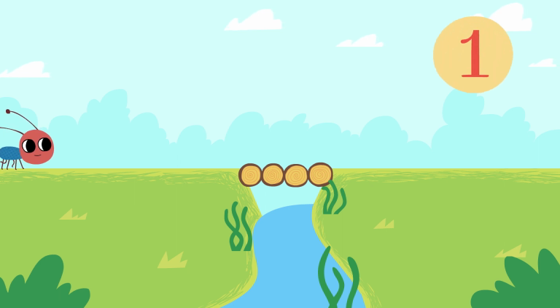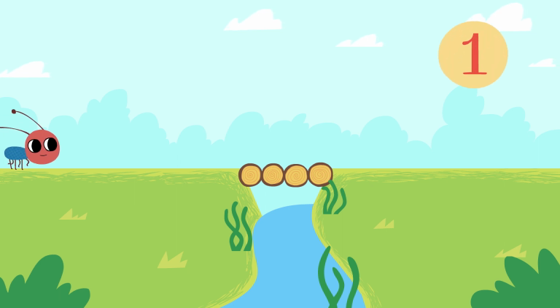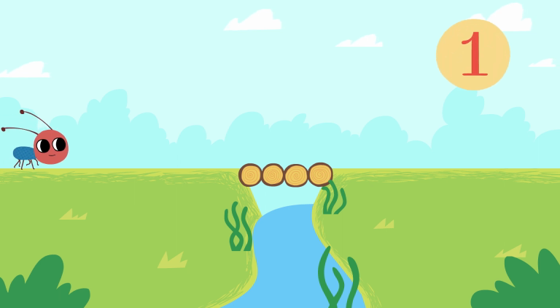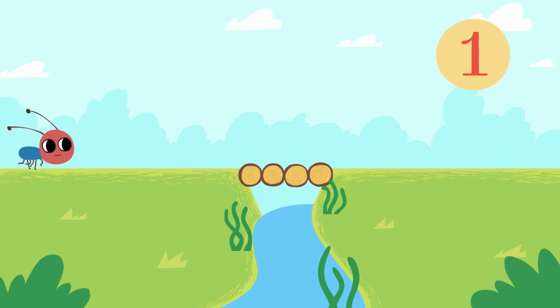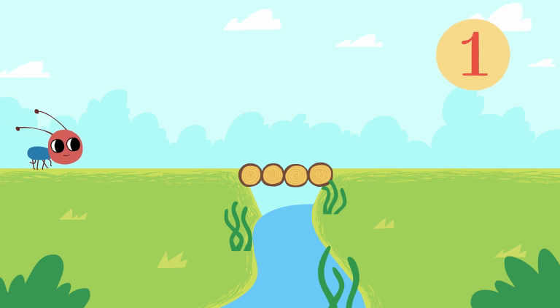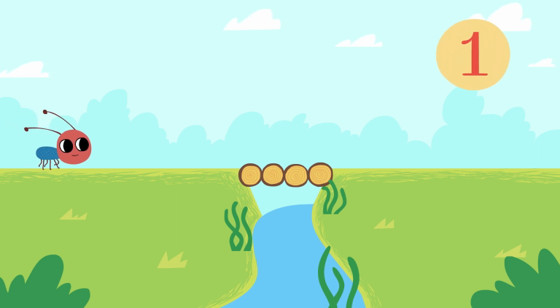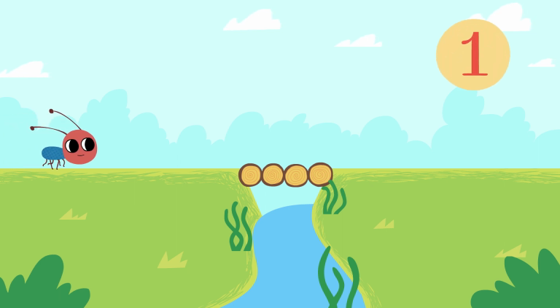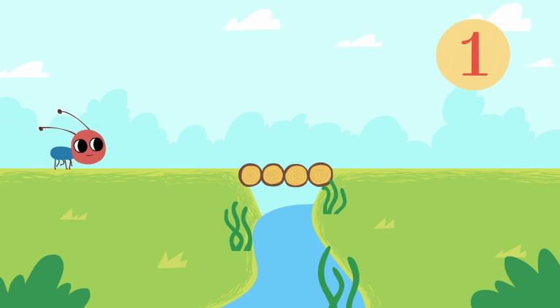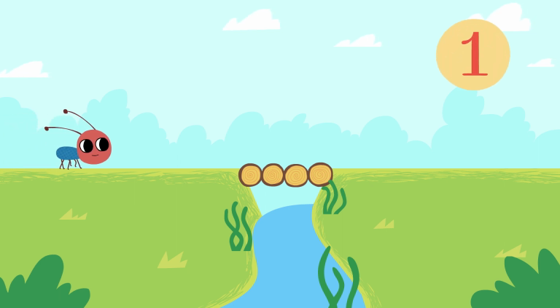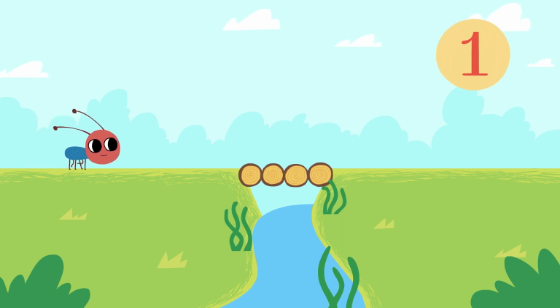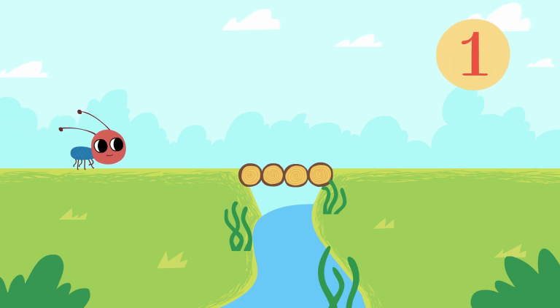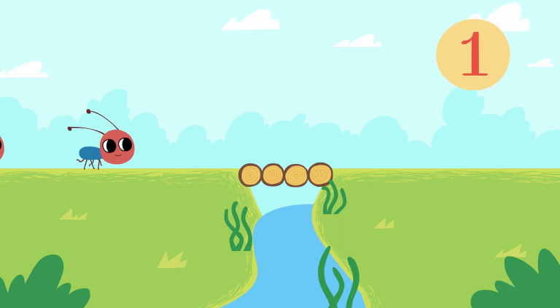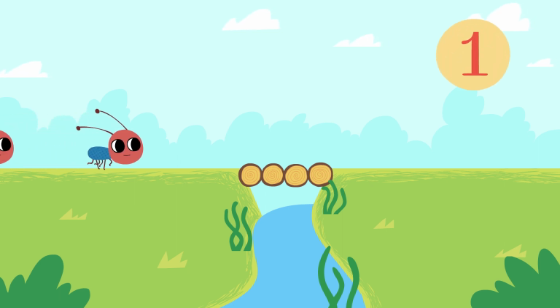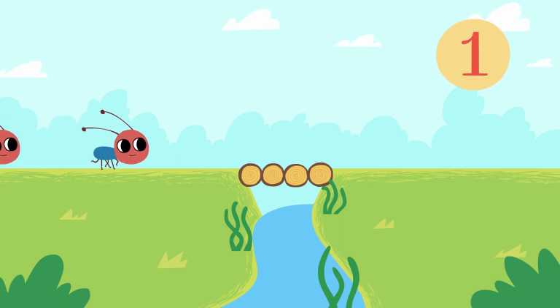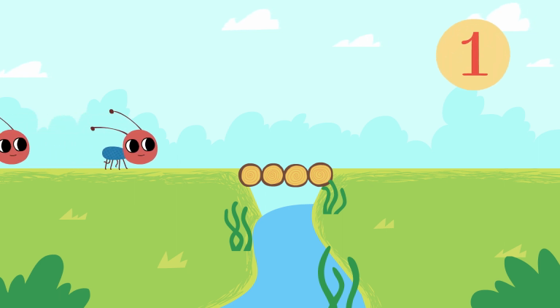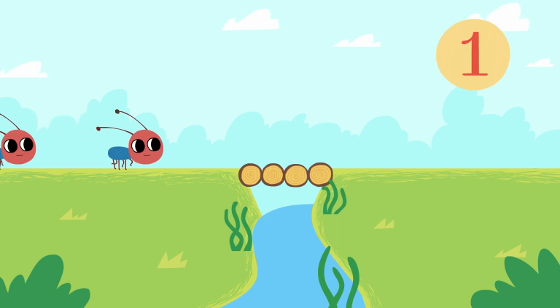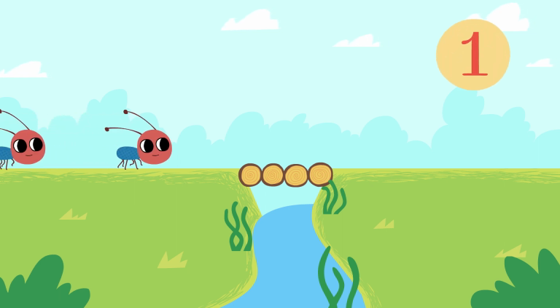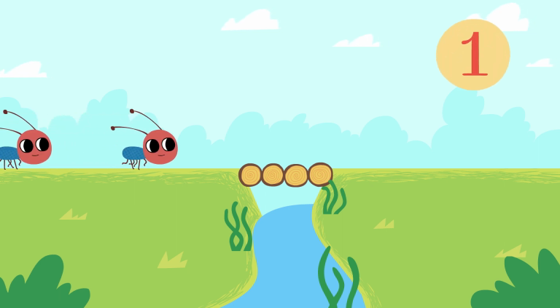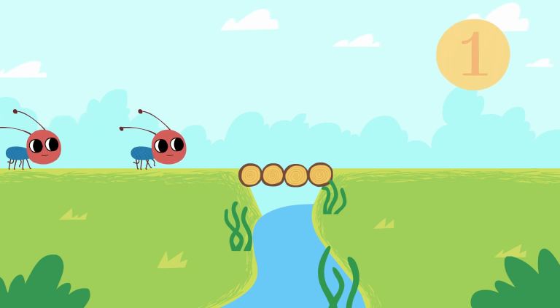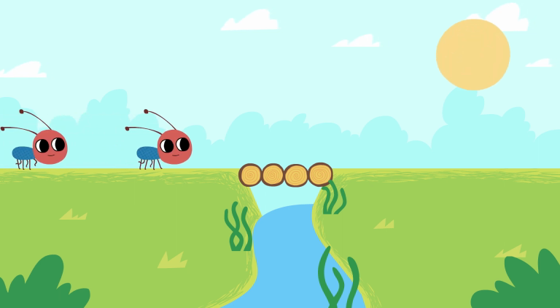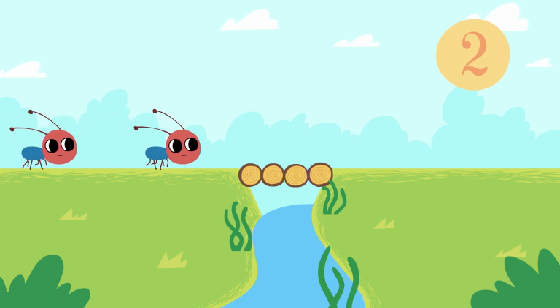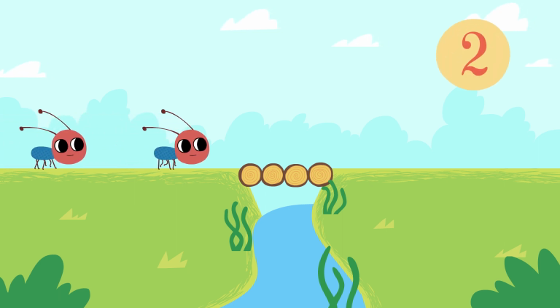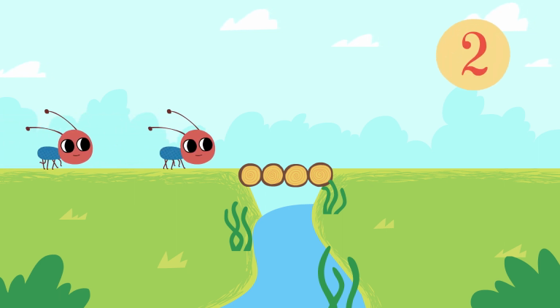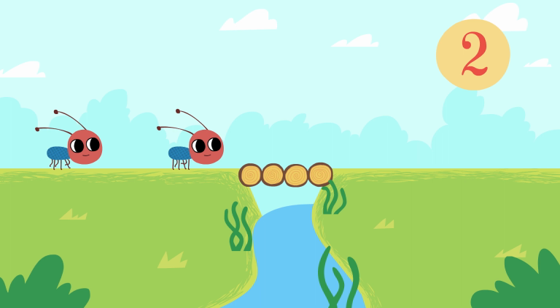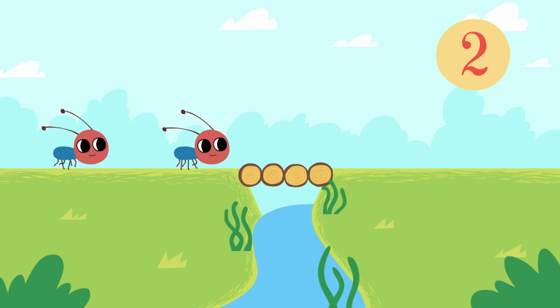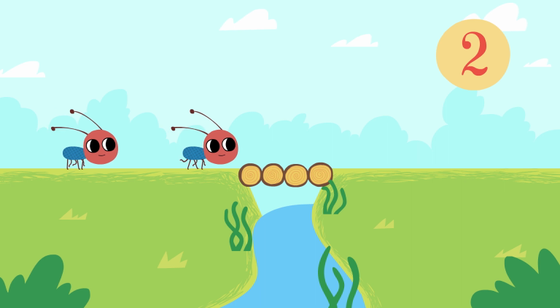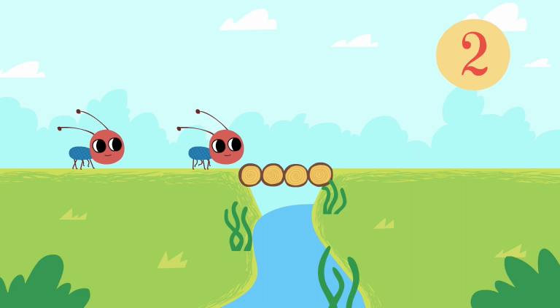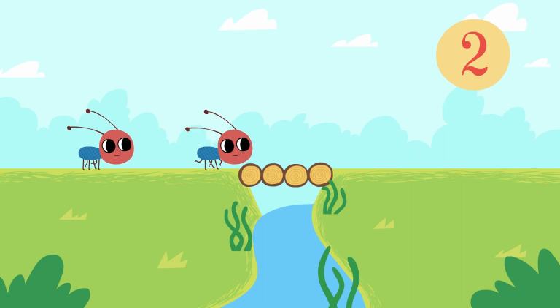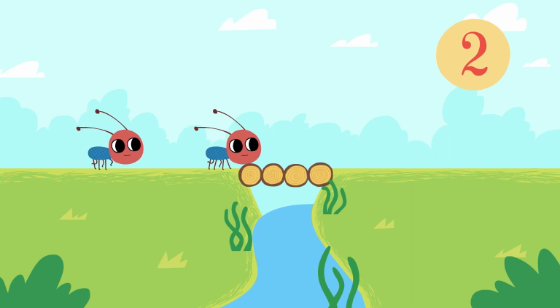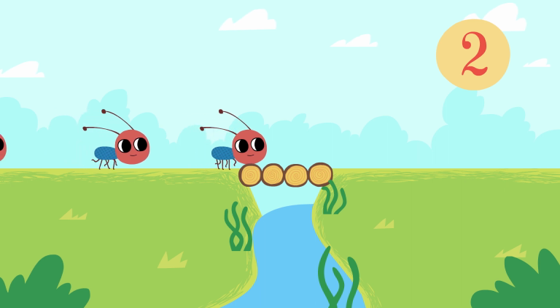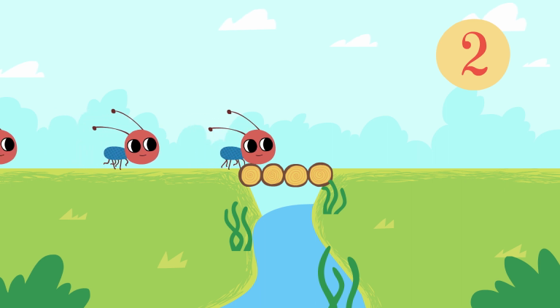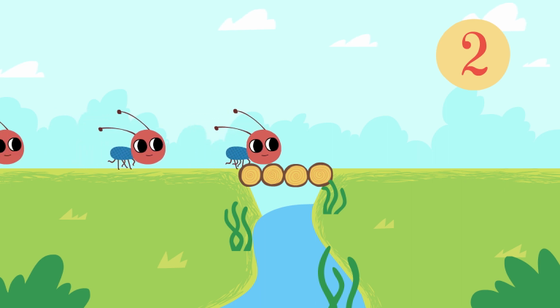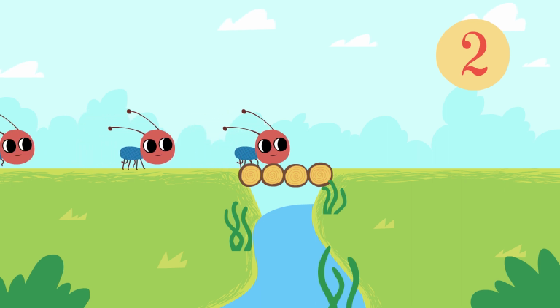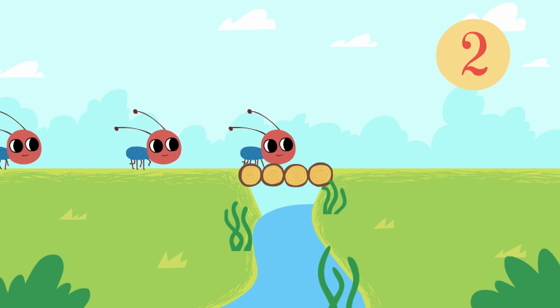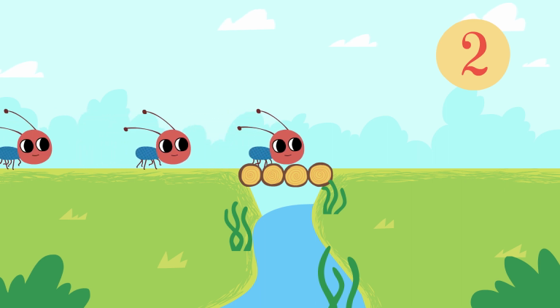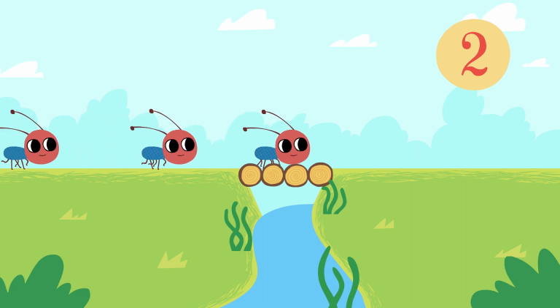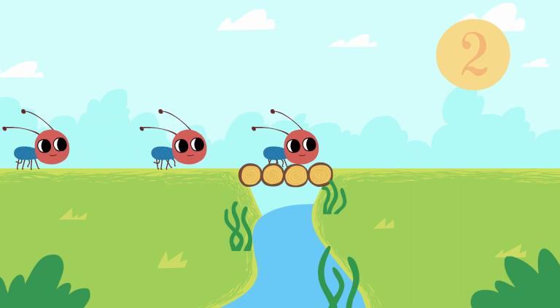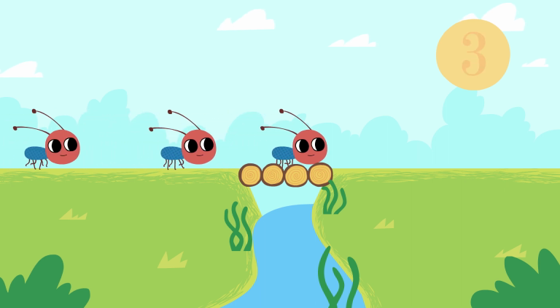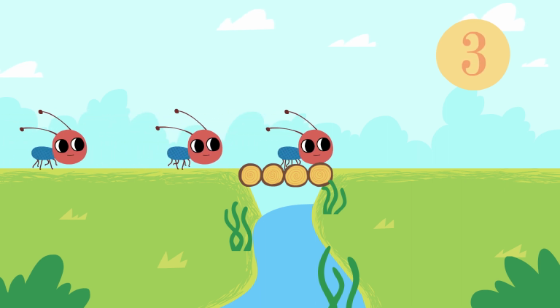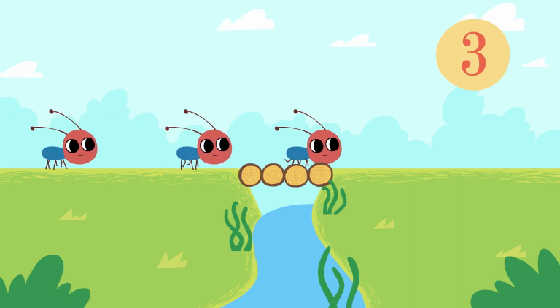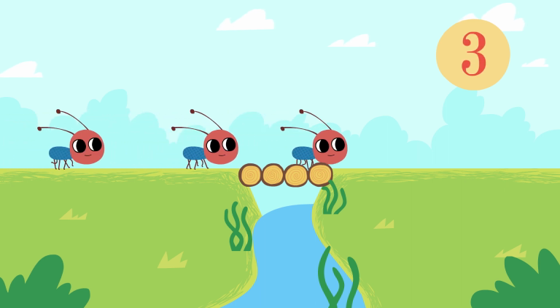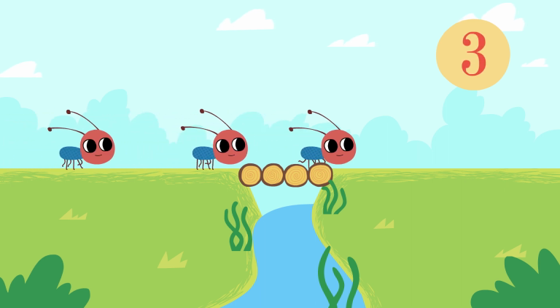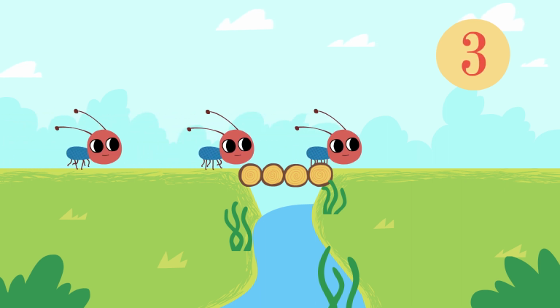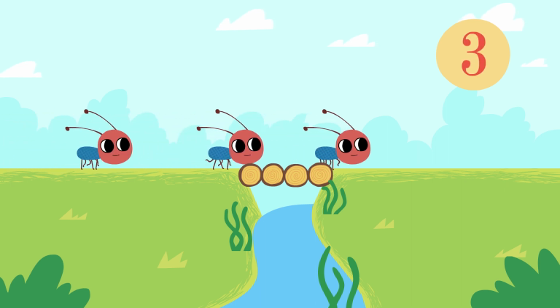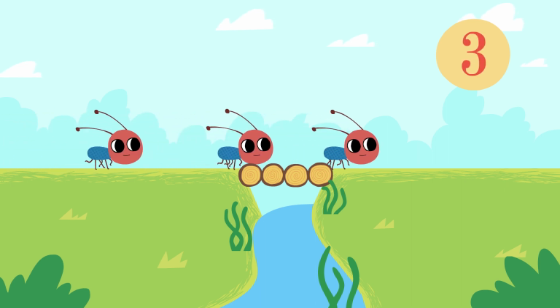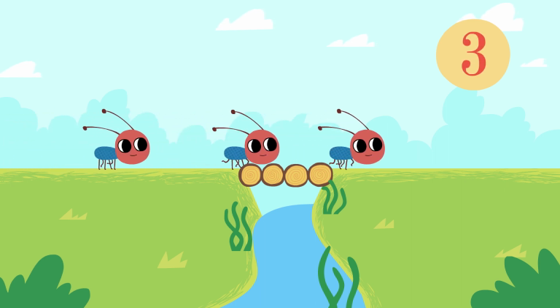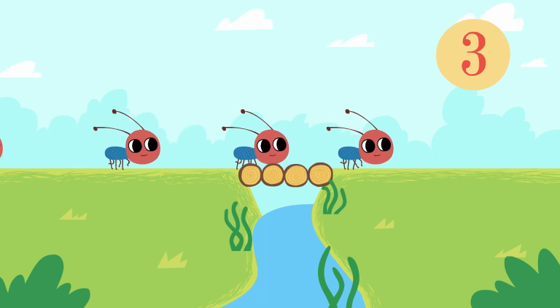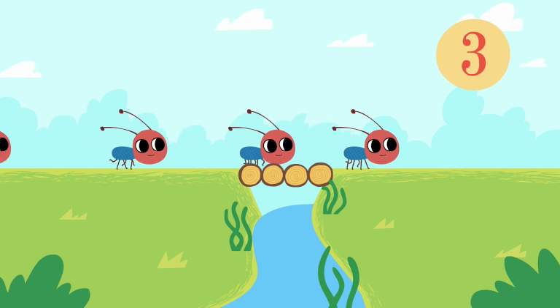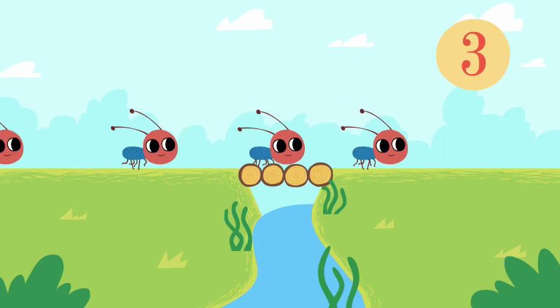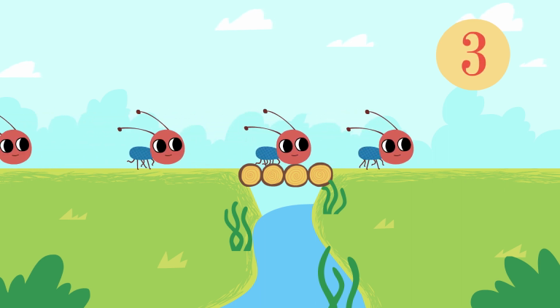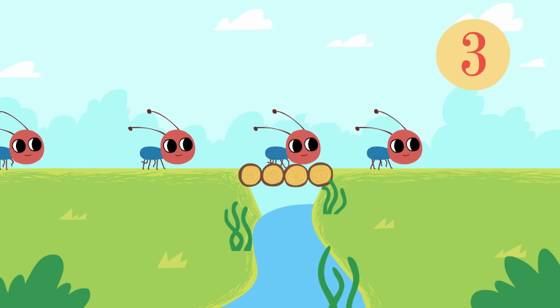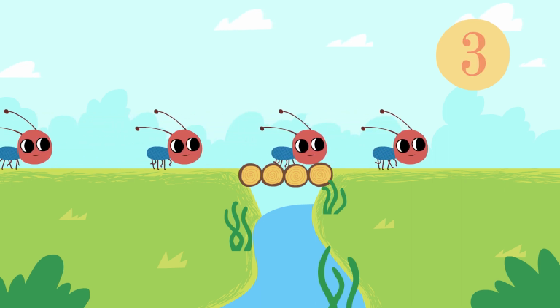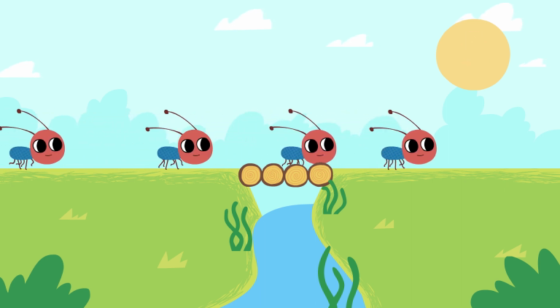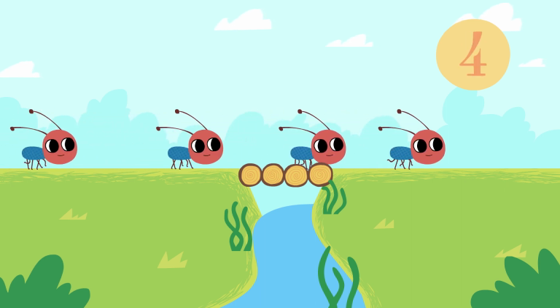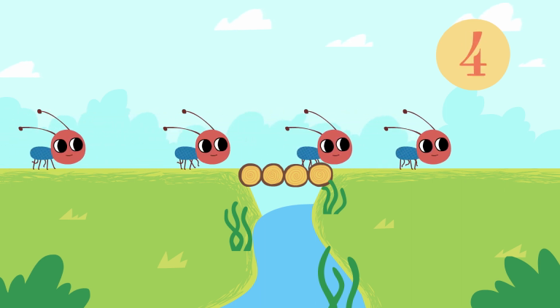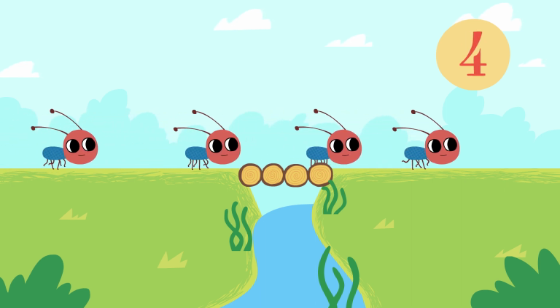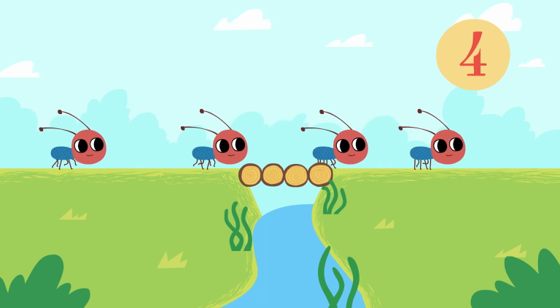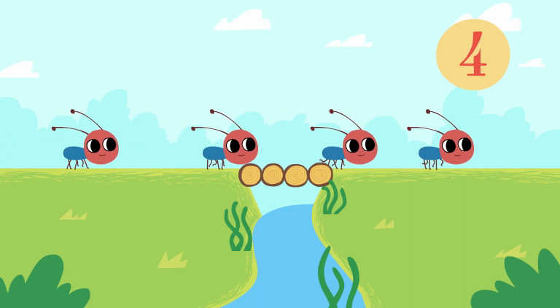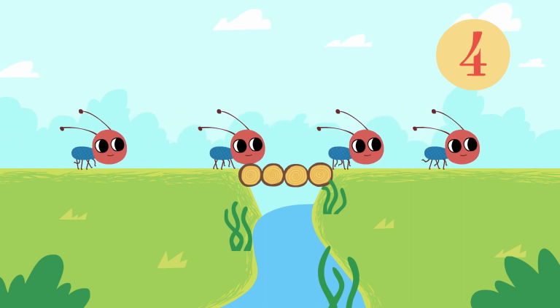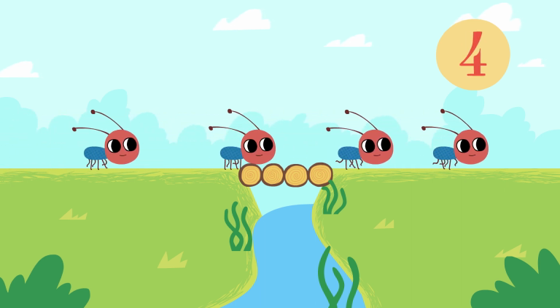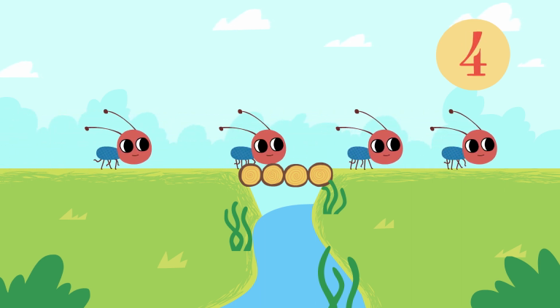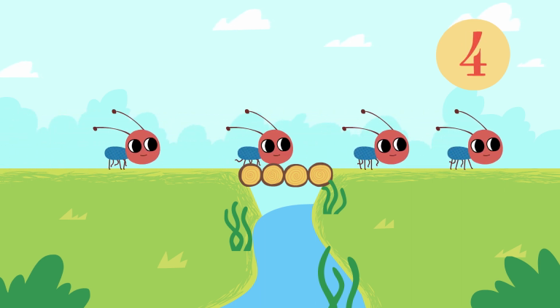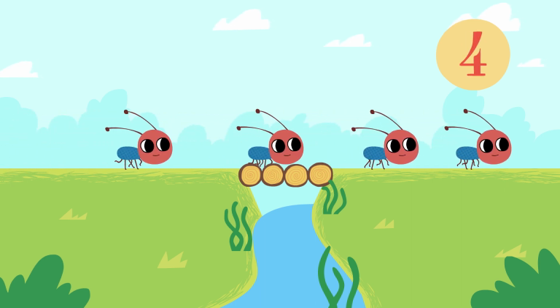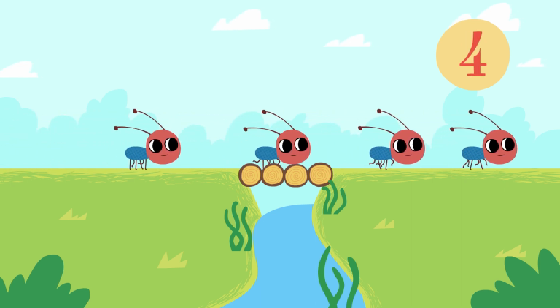One little ant. Two little ants. Three little ants. Four little ants.